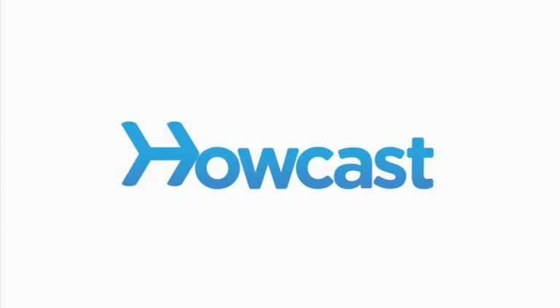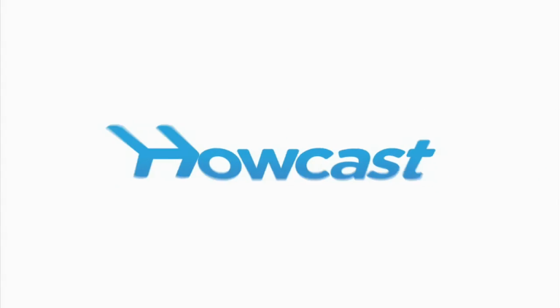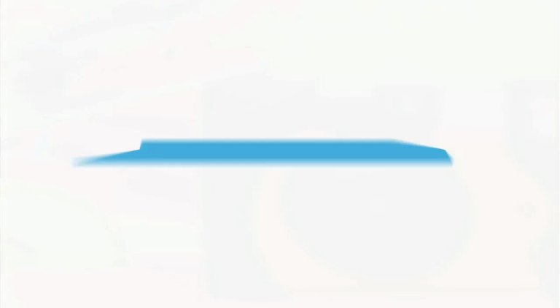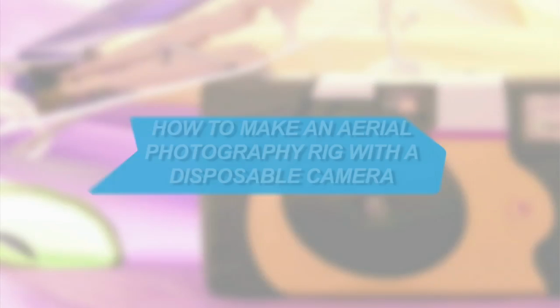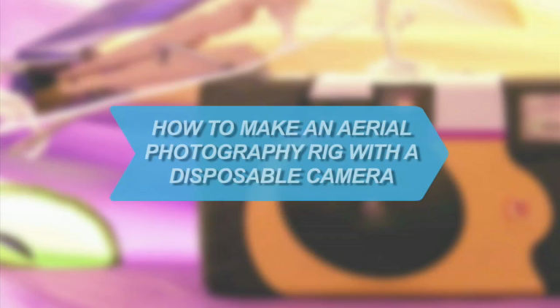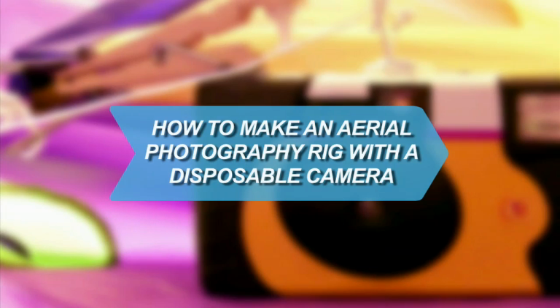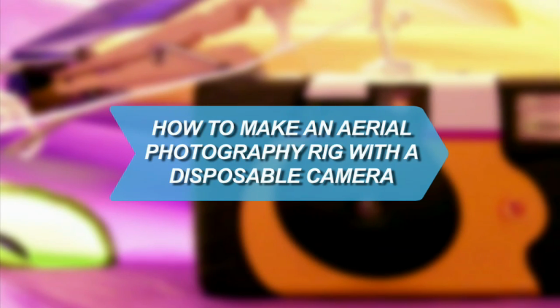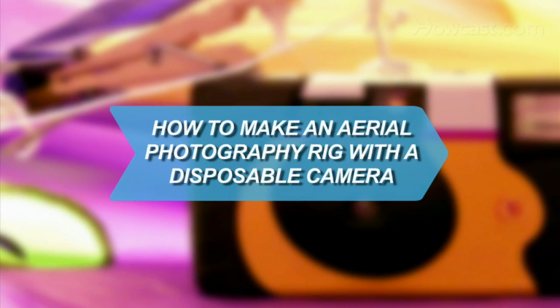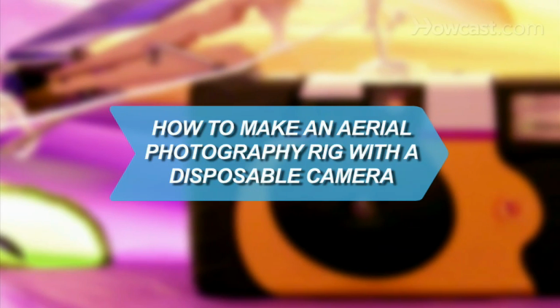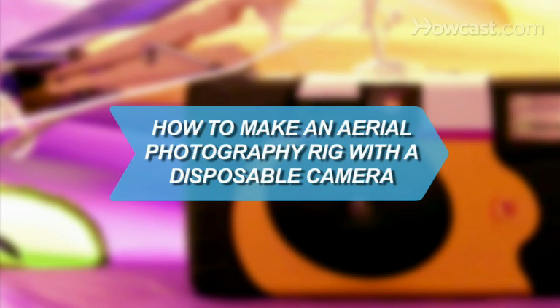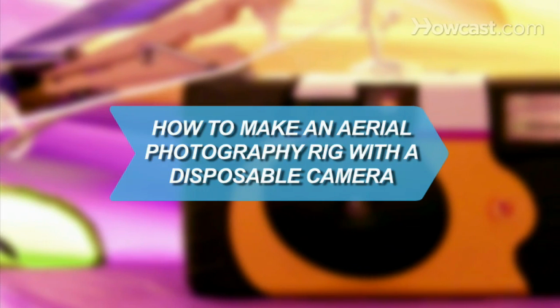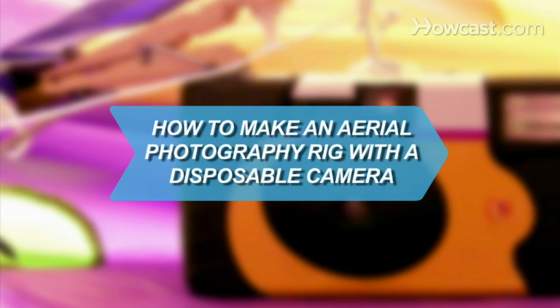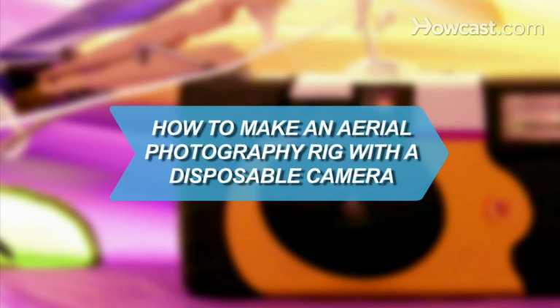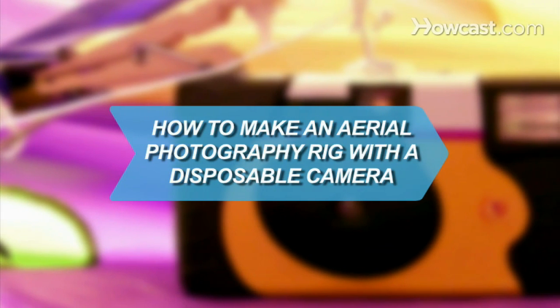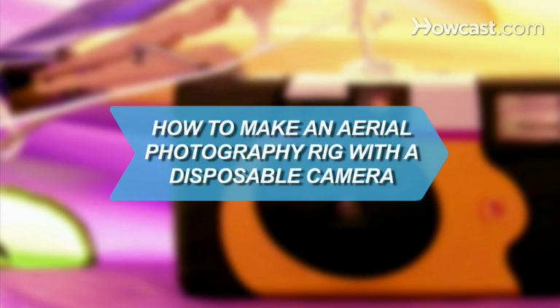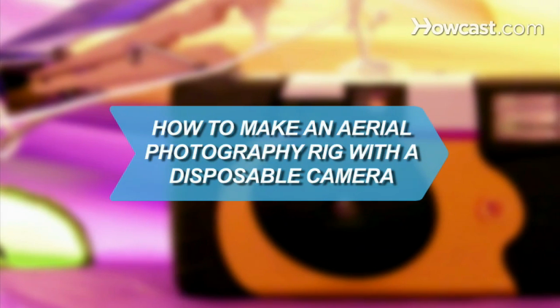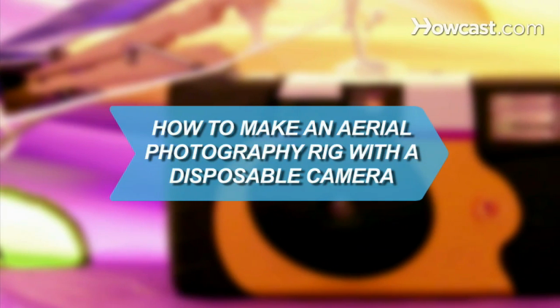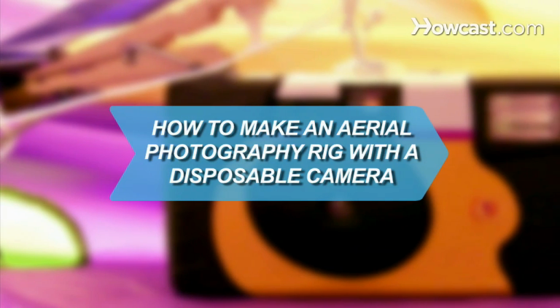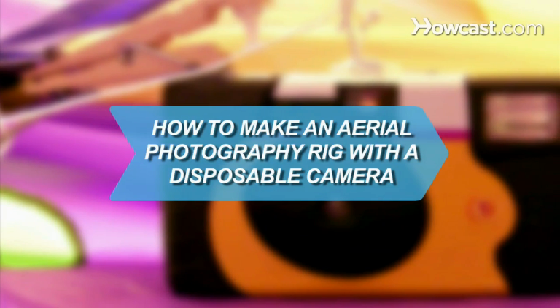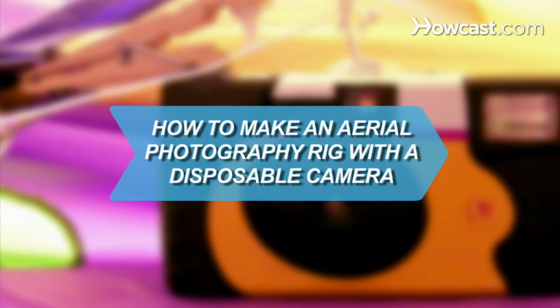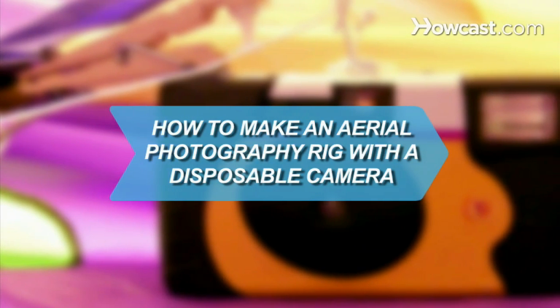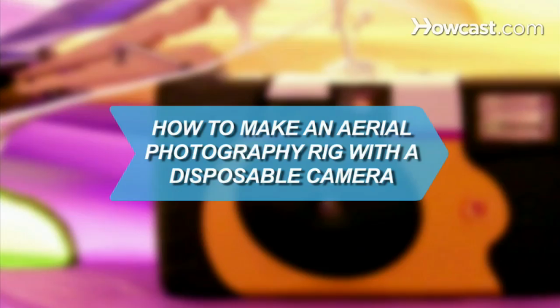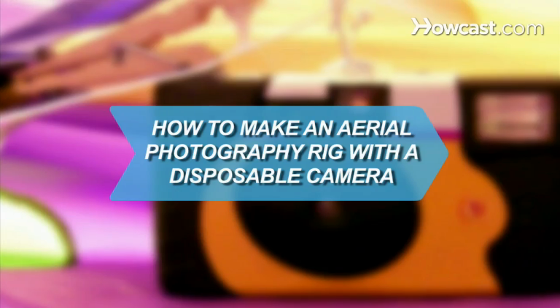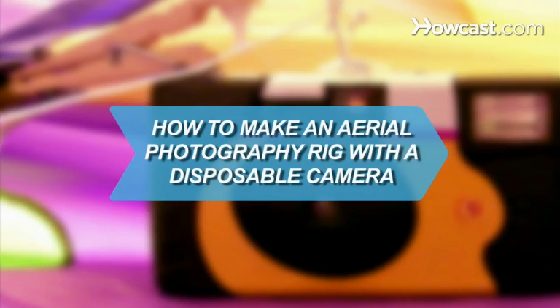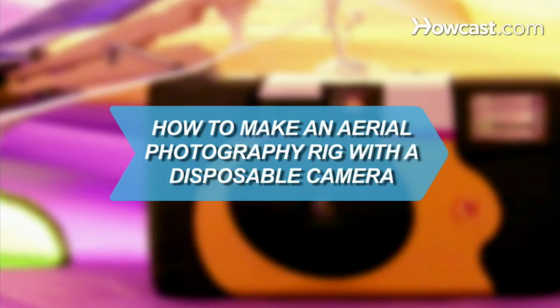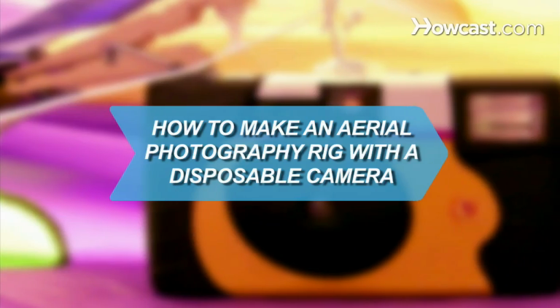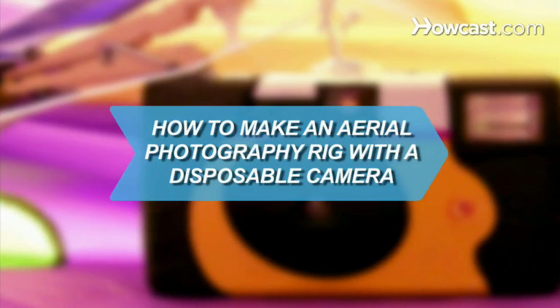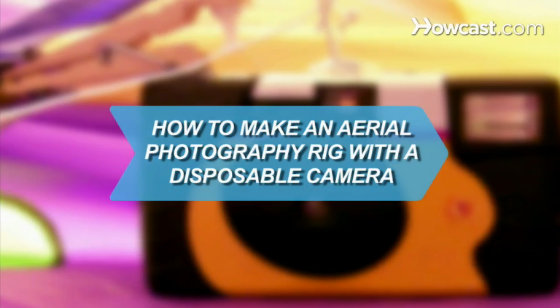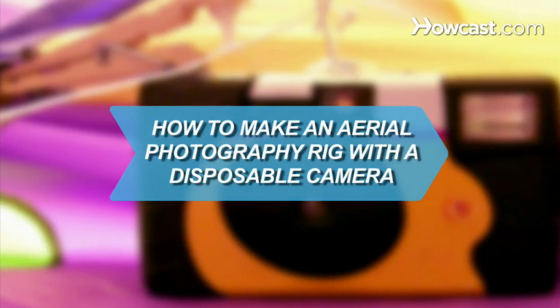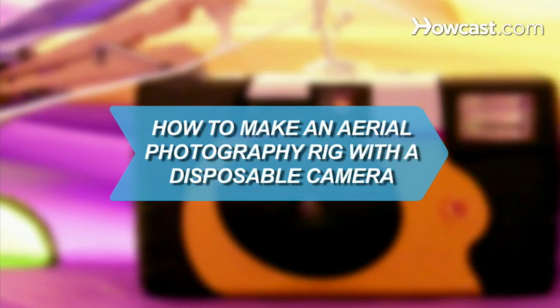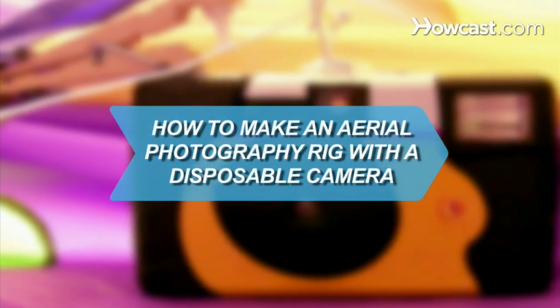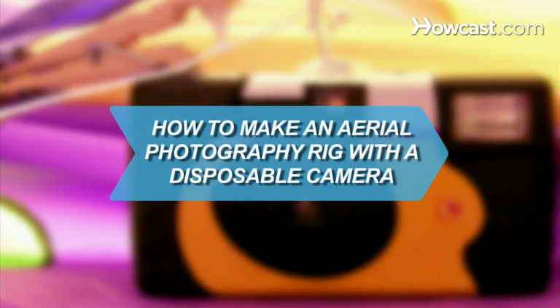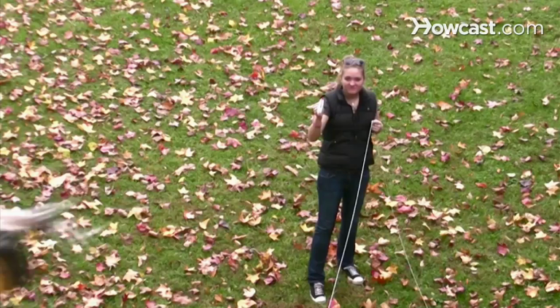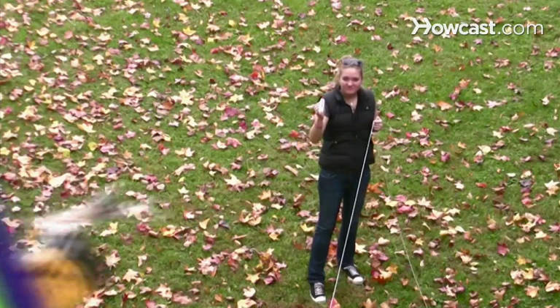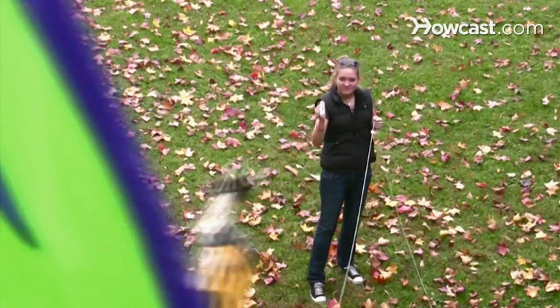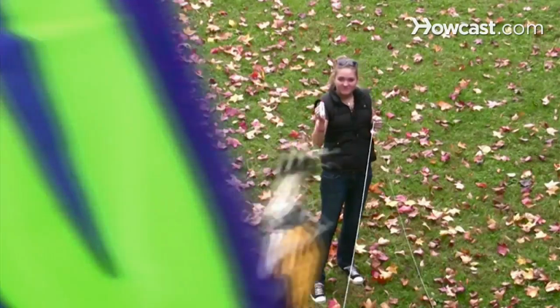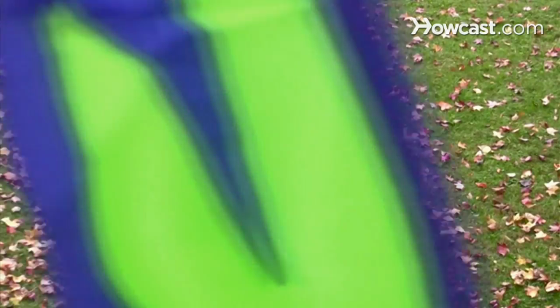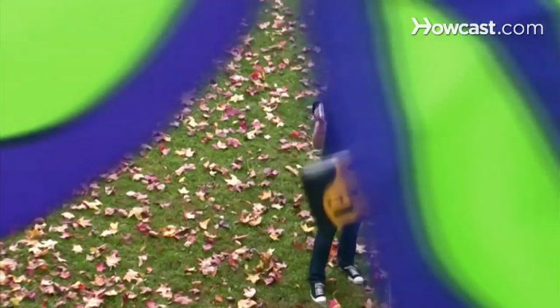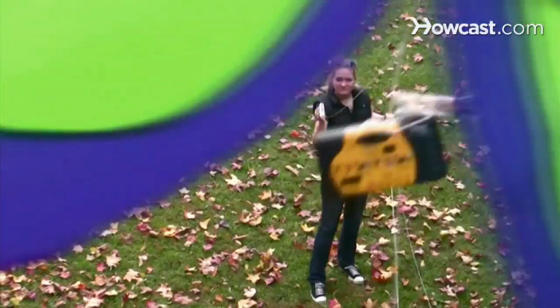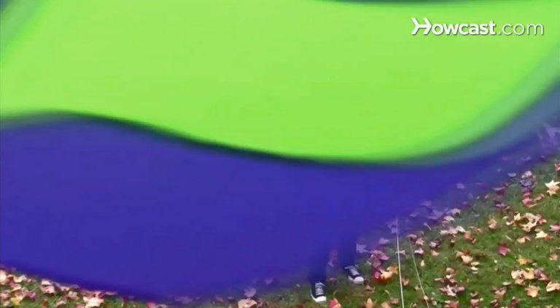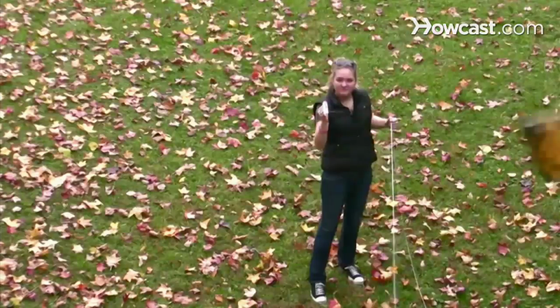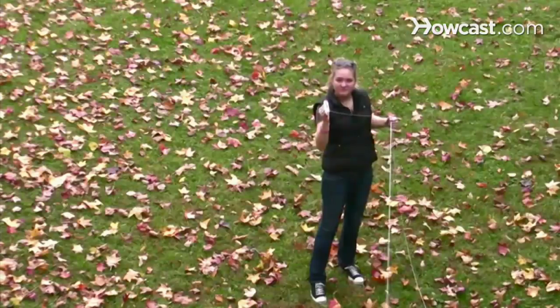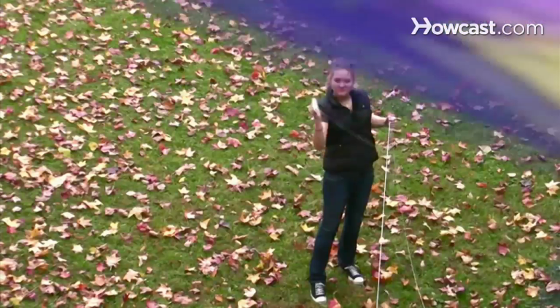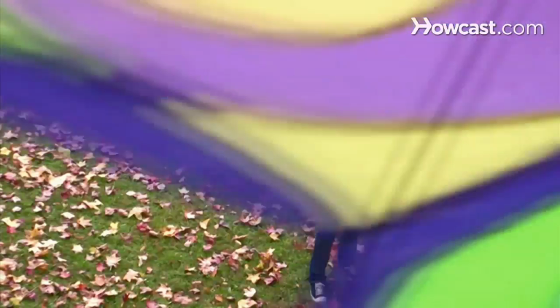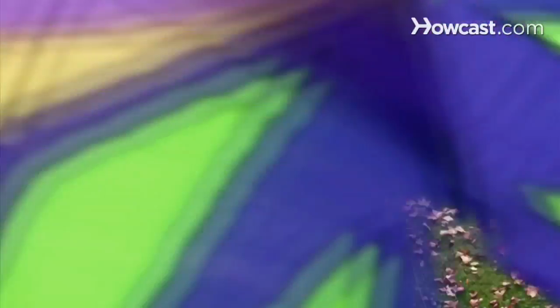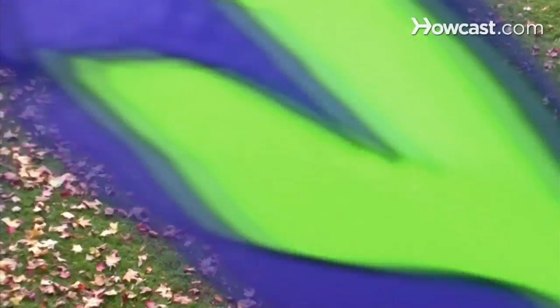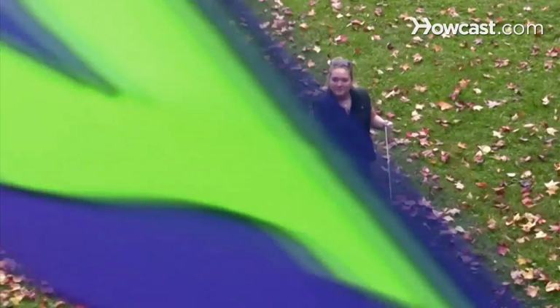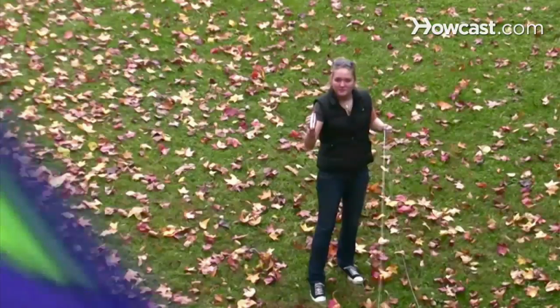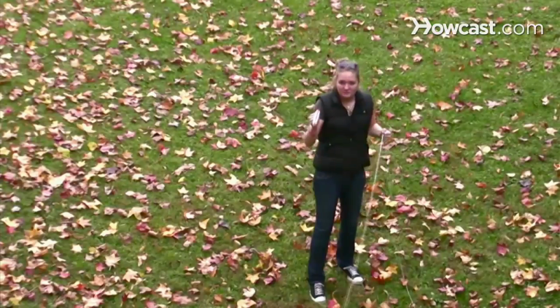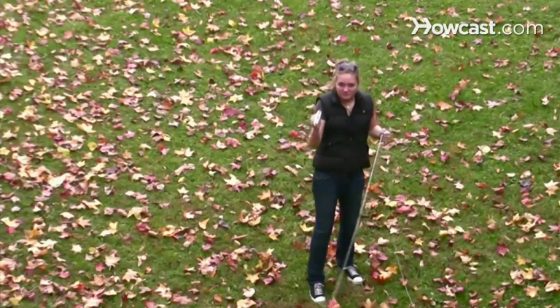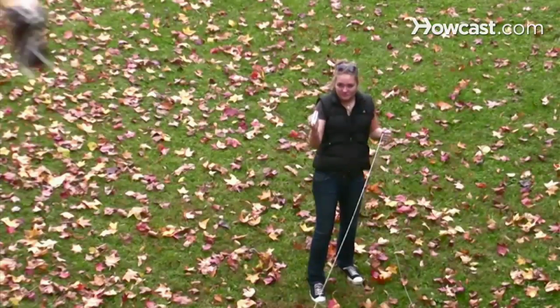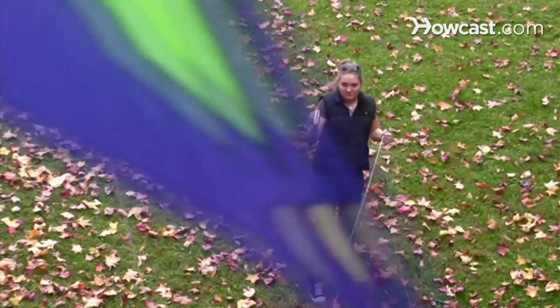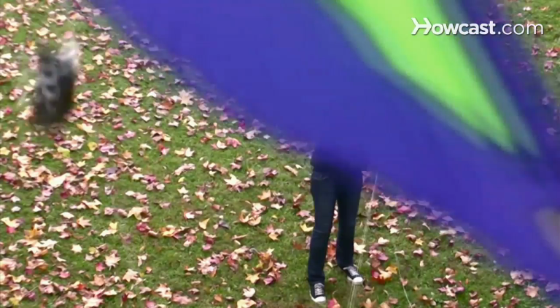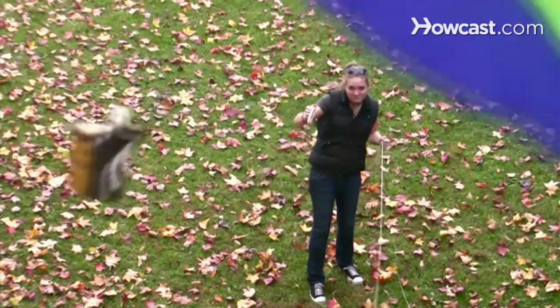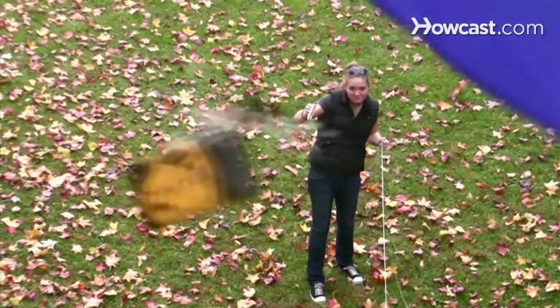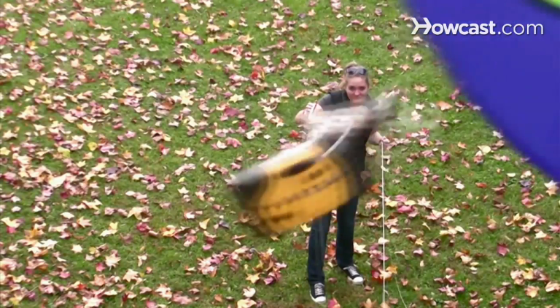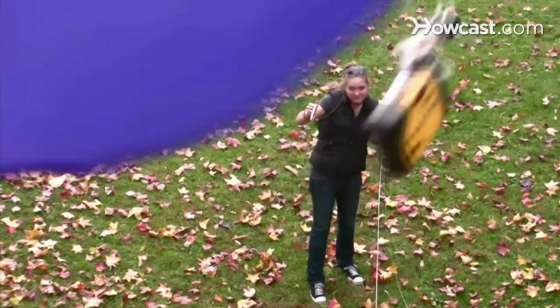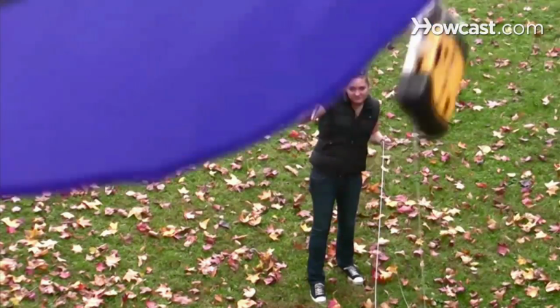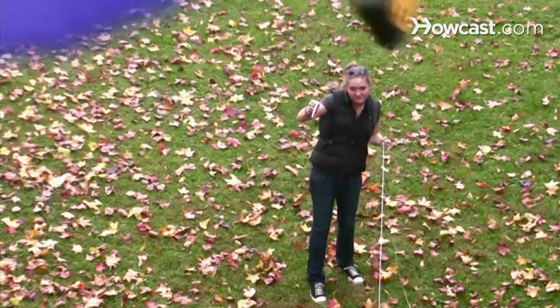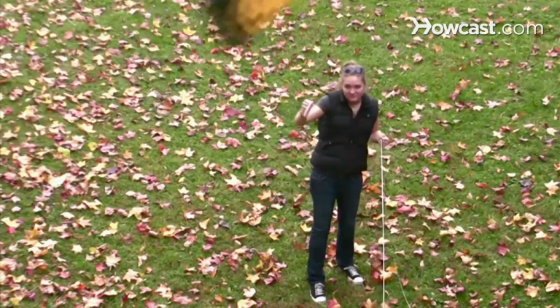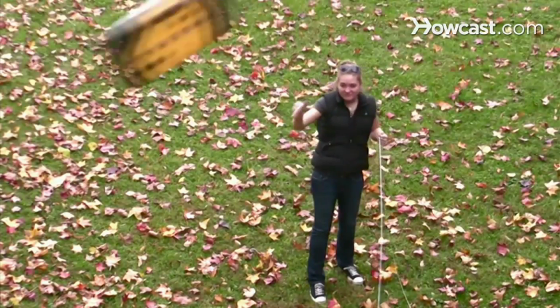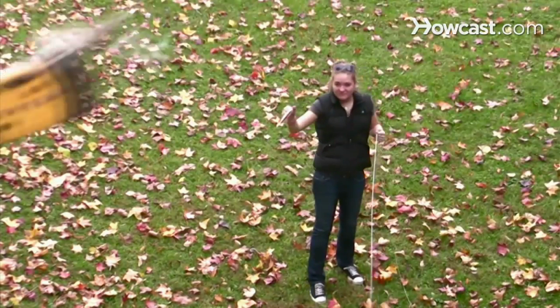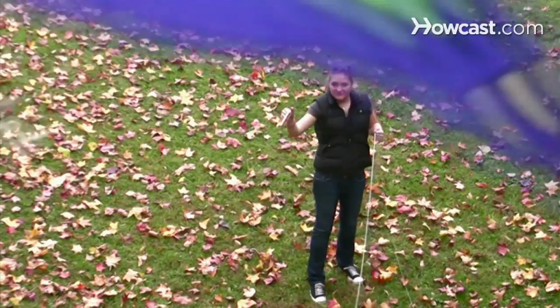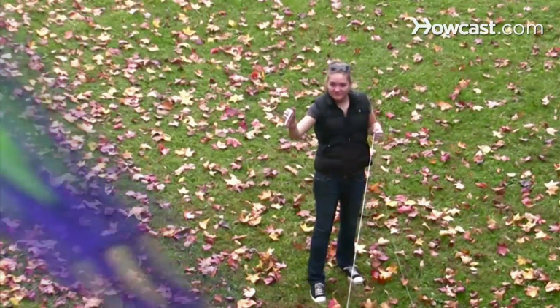How to Make an Aerial Photography Rig with a Disposable Camera. Get a new perspective by taking pictures from a bird's-eye view.